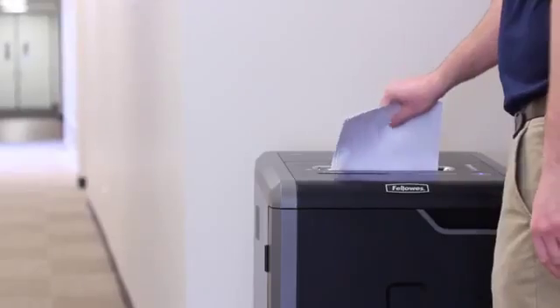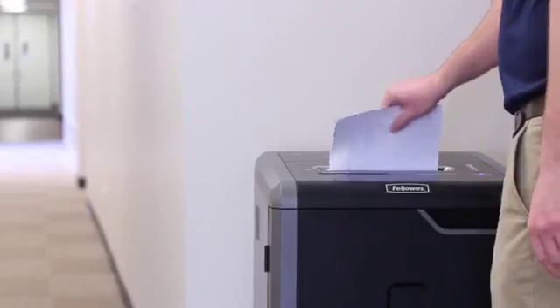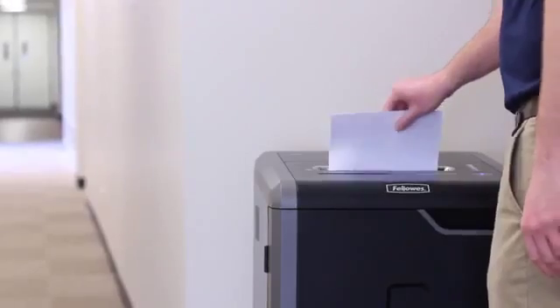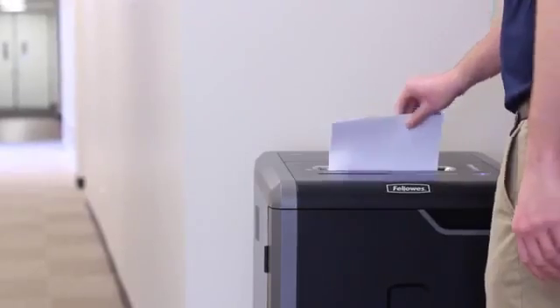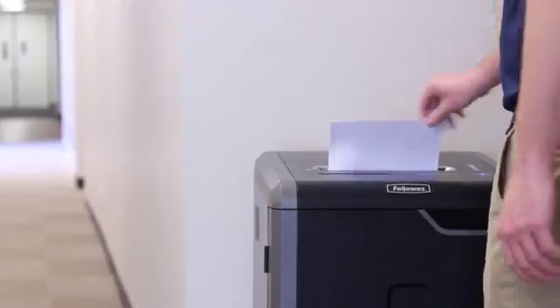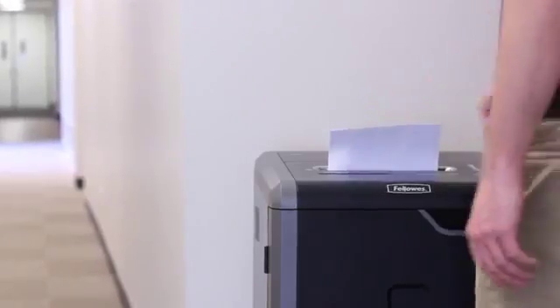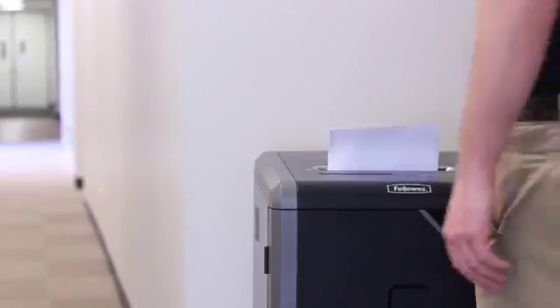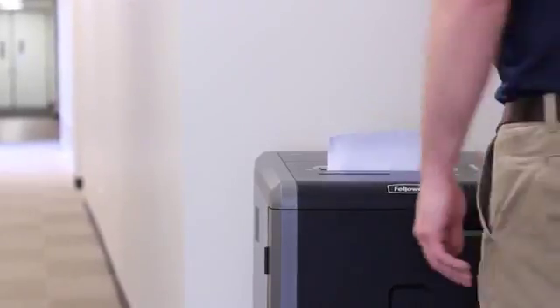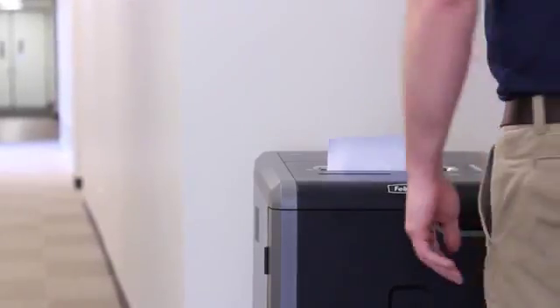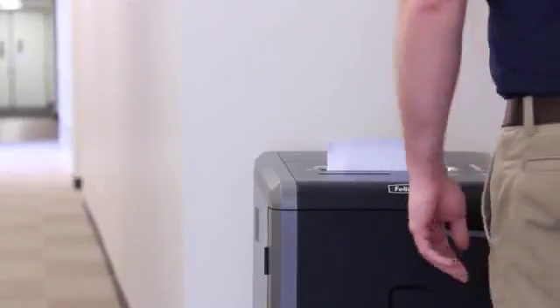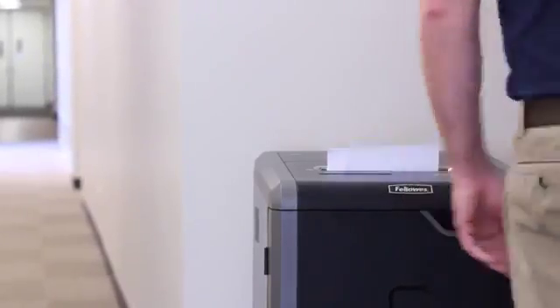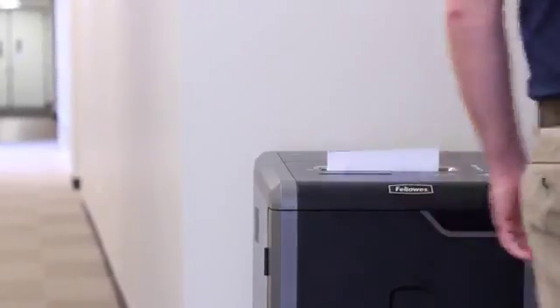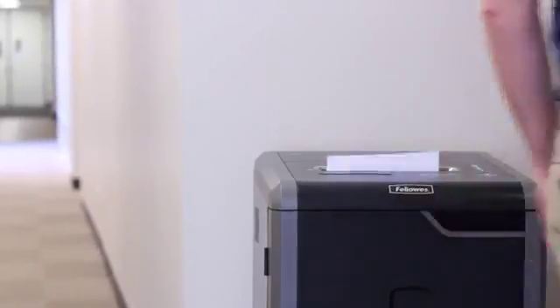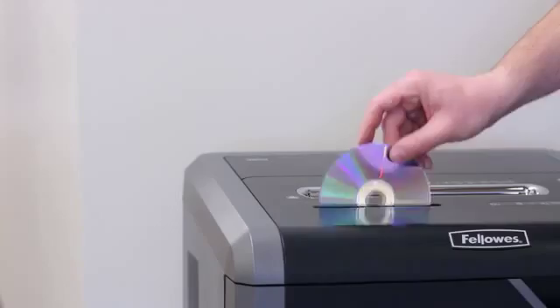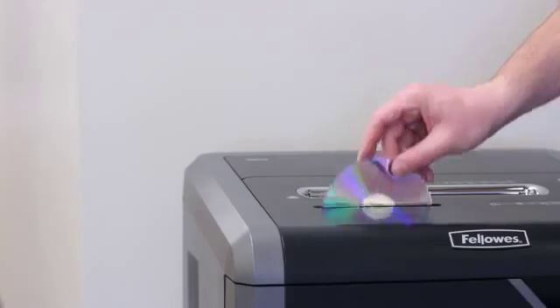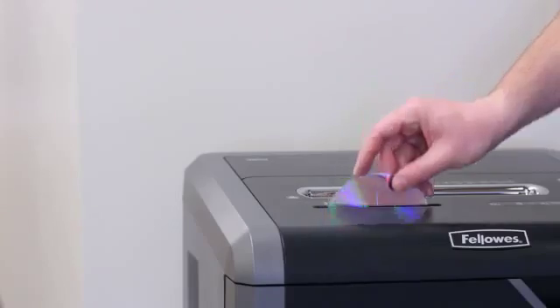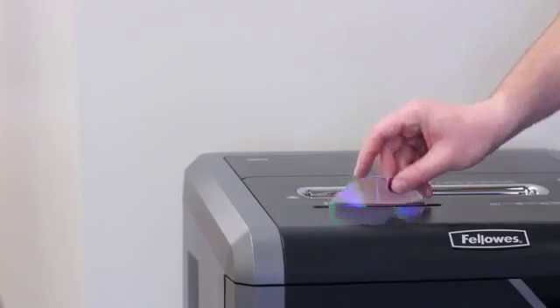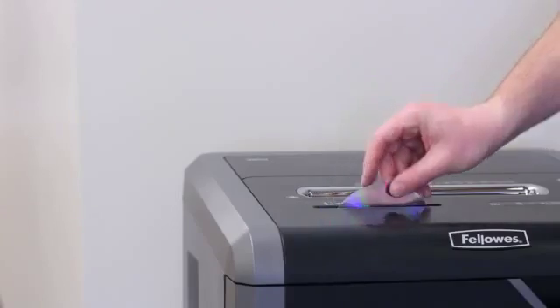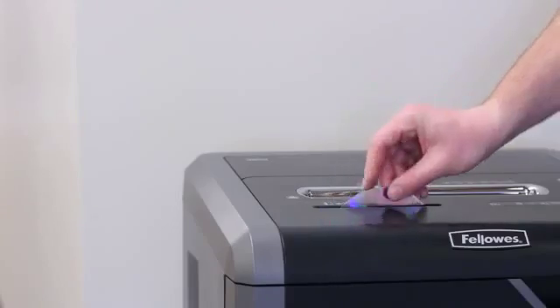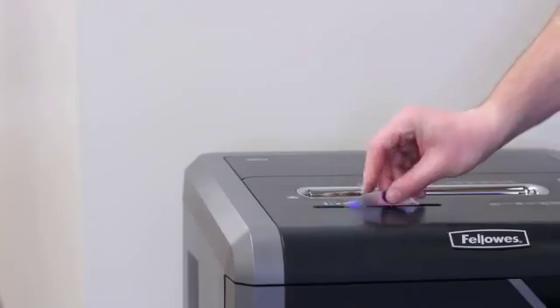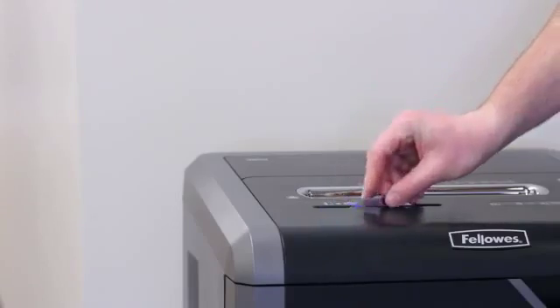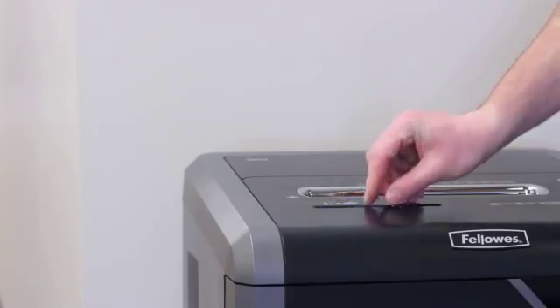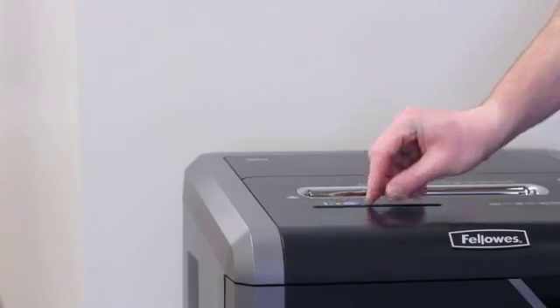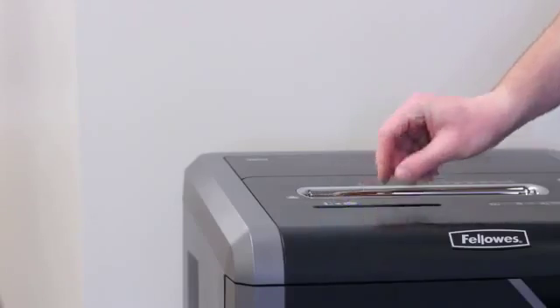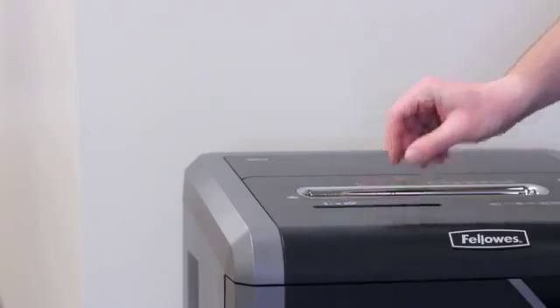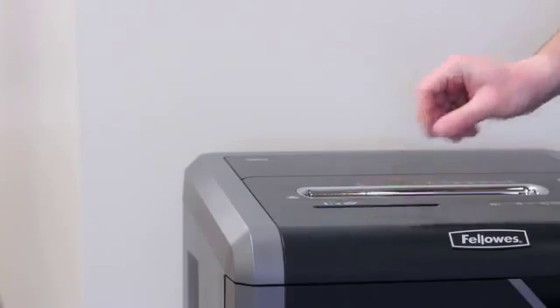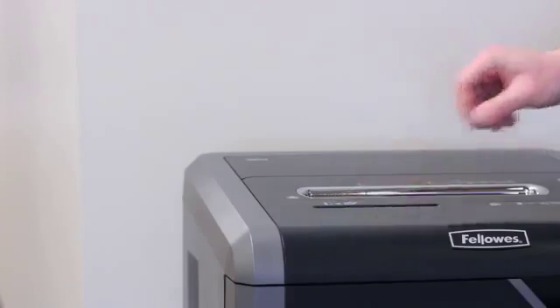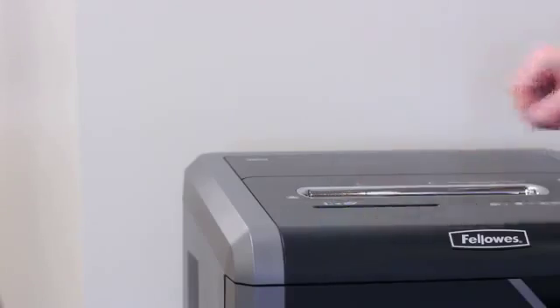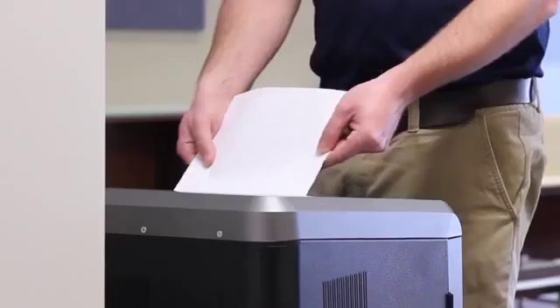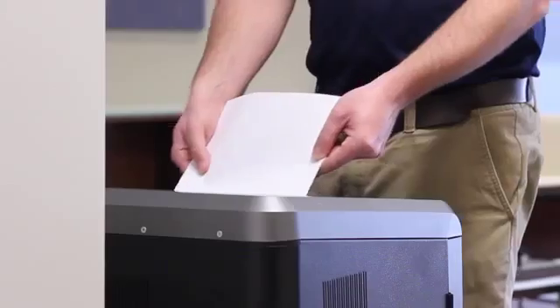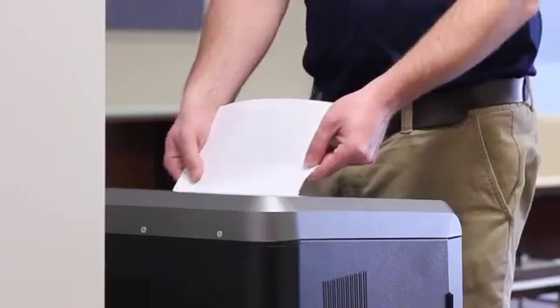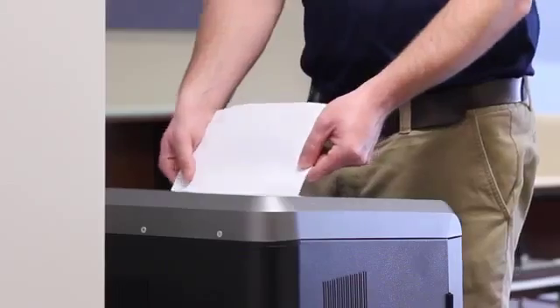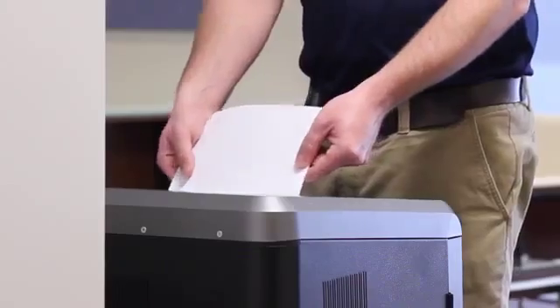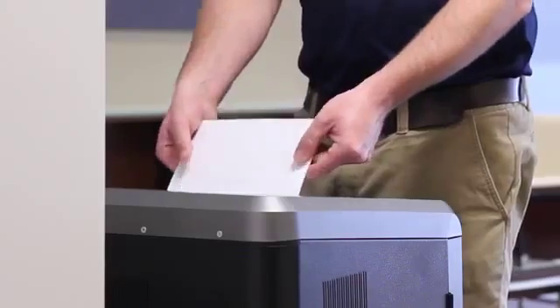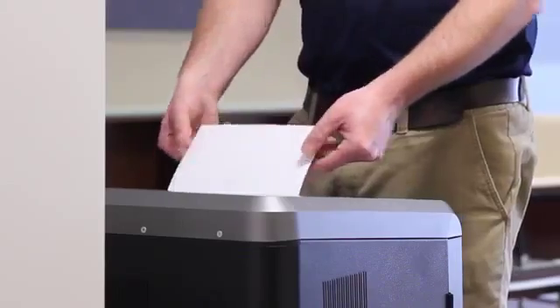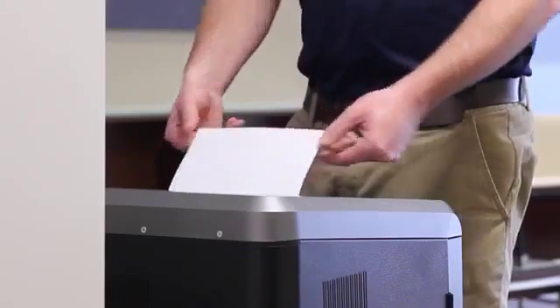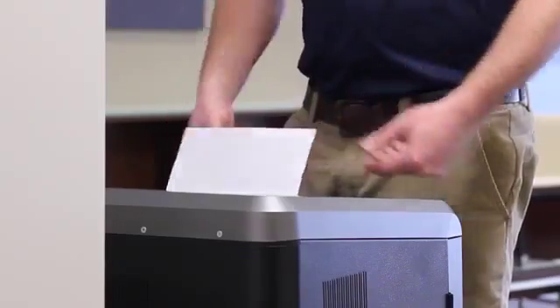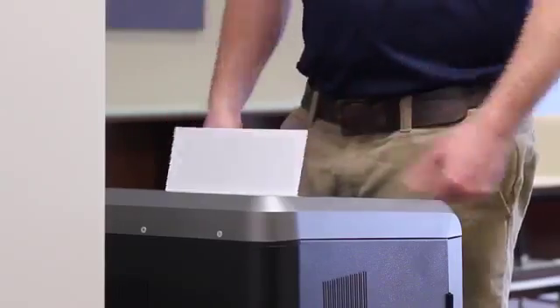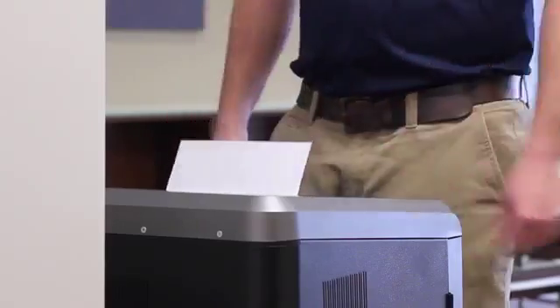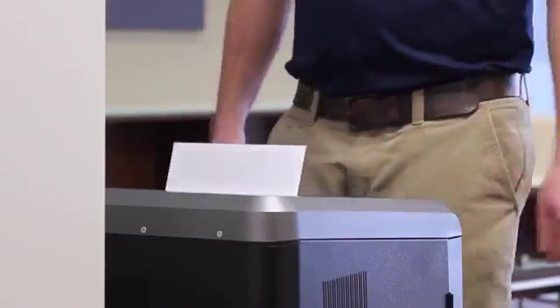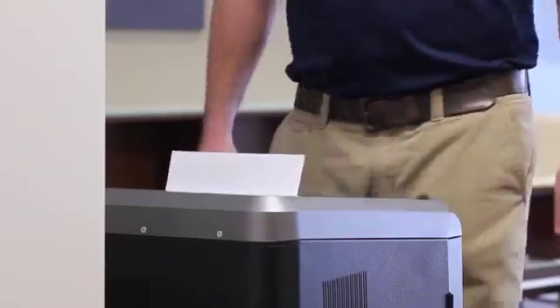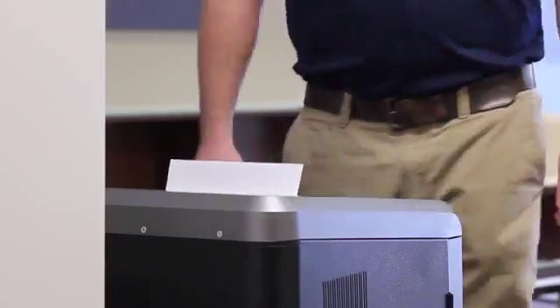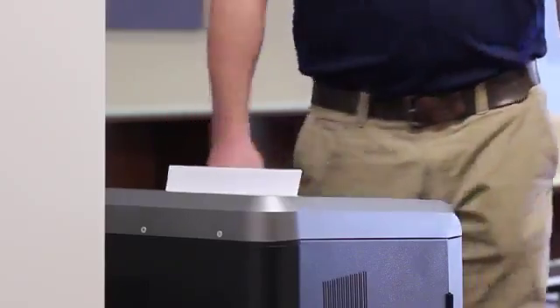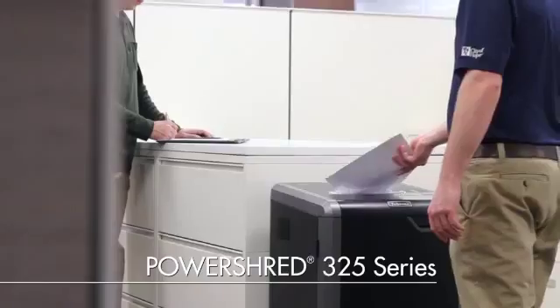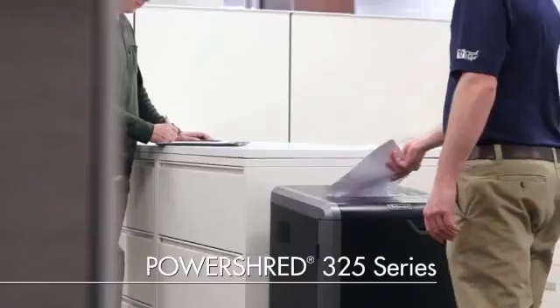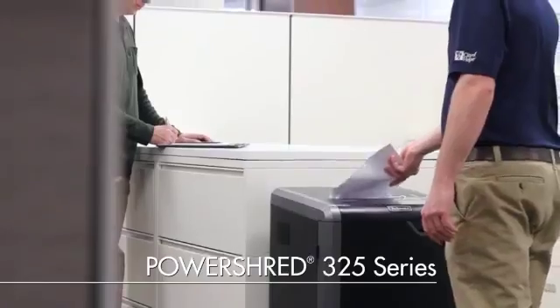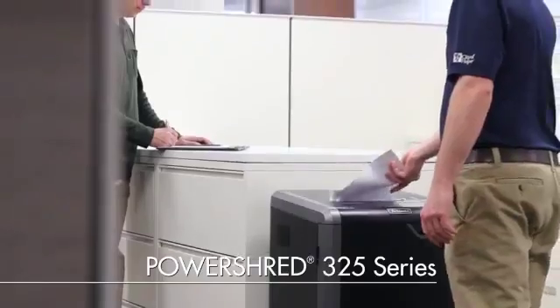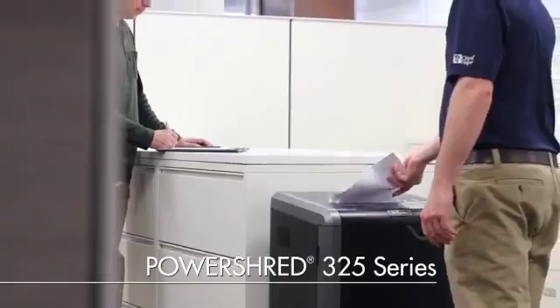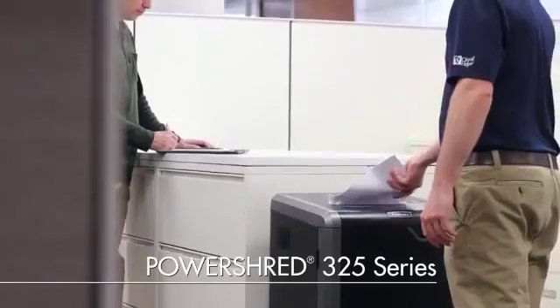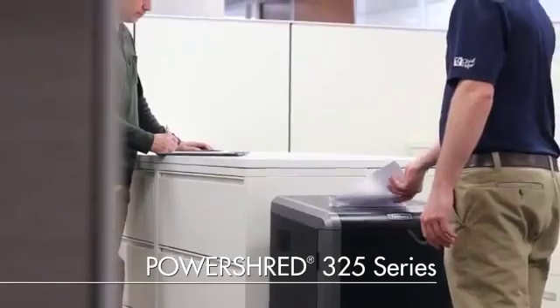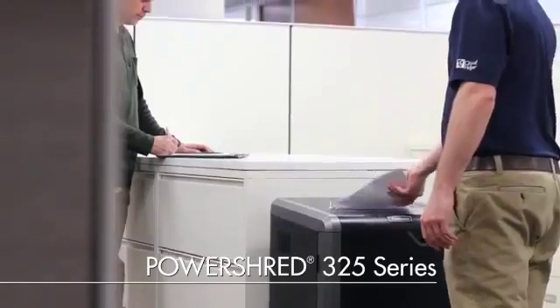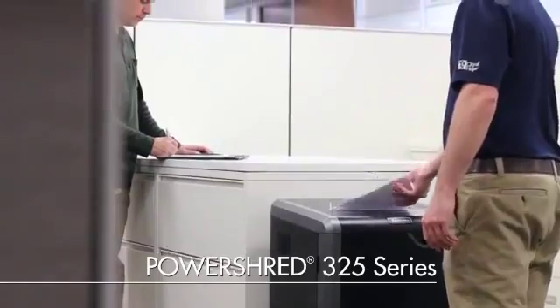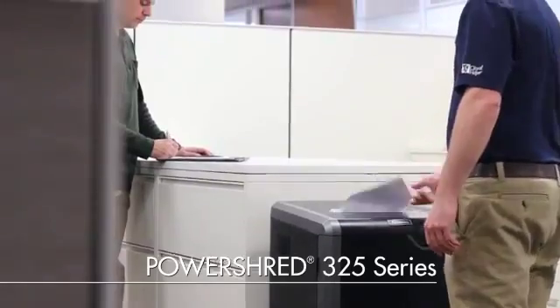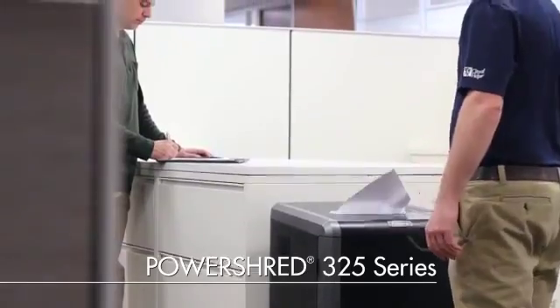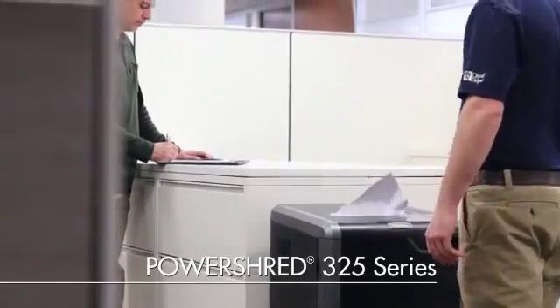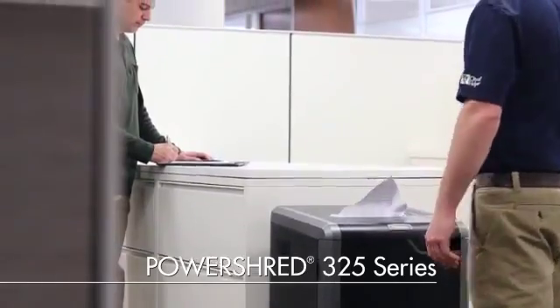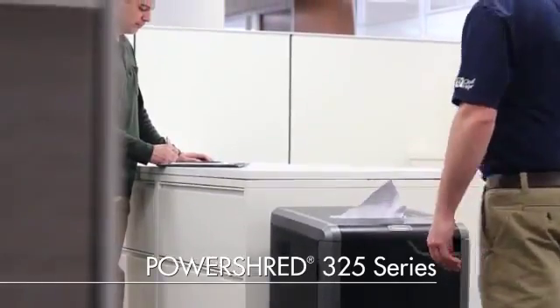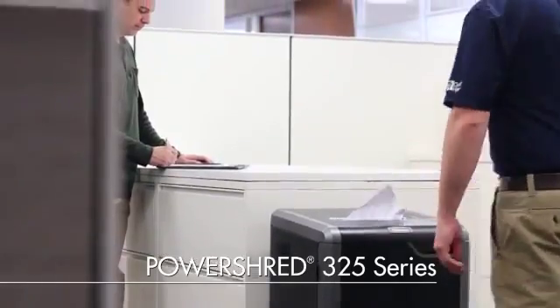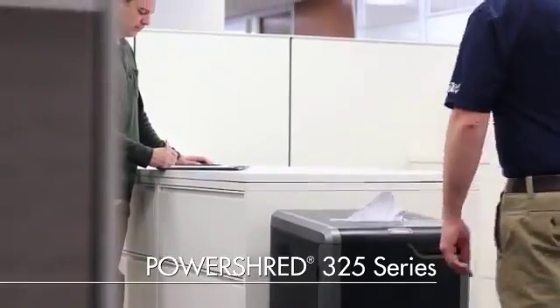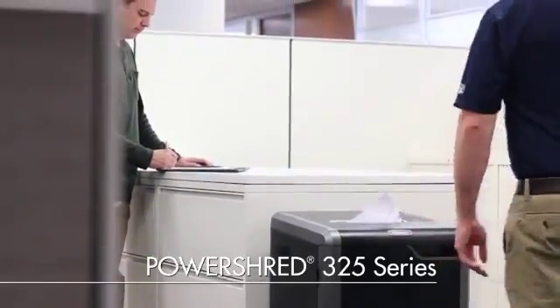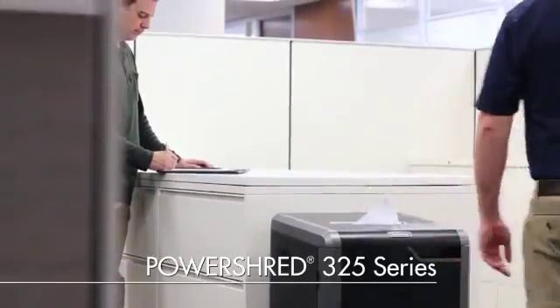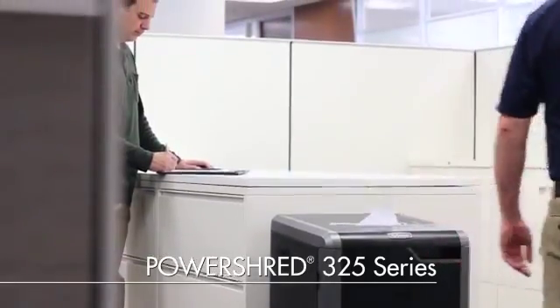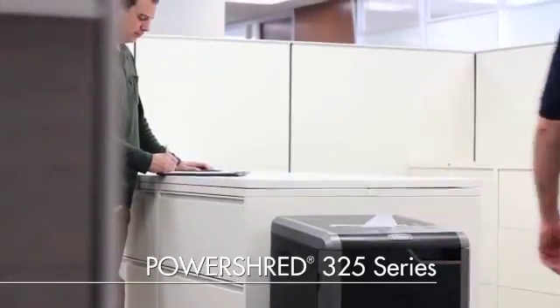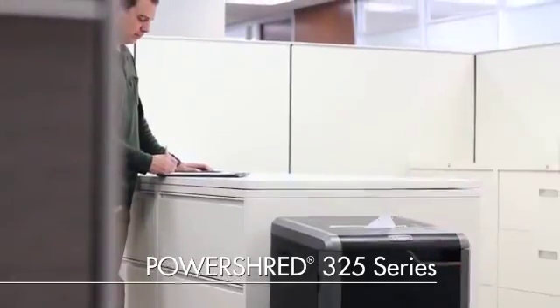Experience sleek design, innovative technologies, and hassle-free shredding with the PowerShred 325 series.